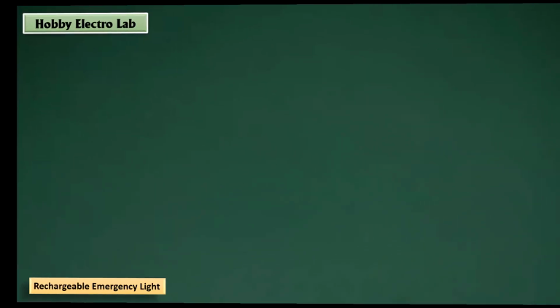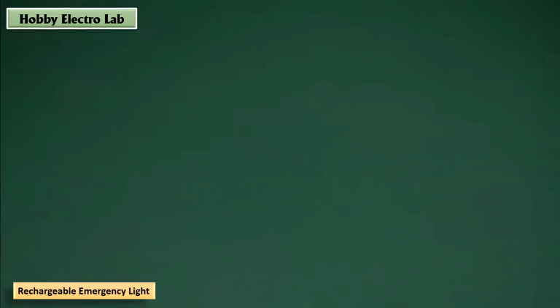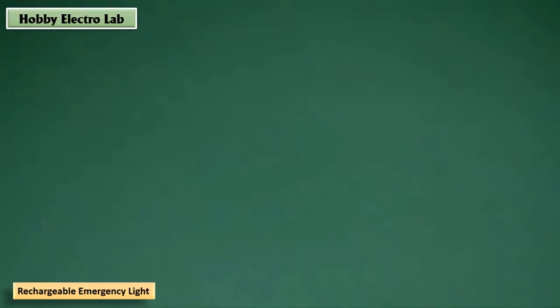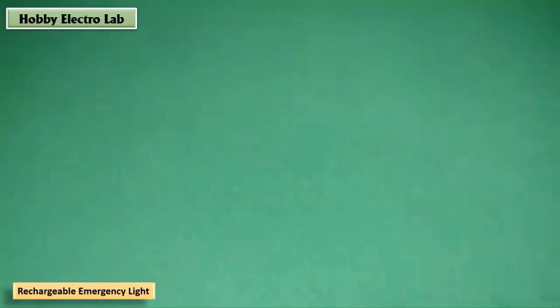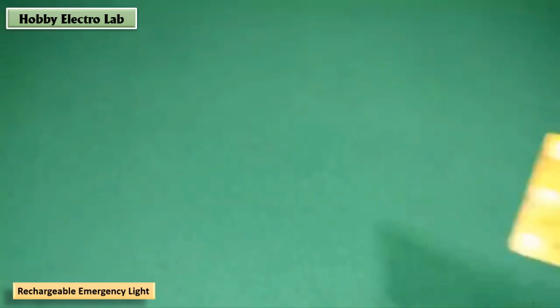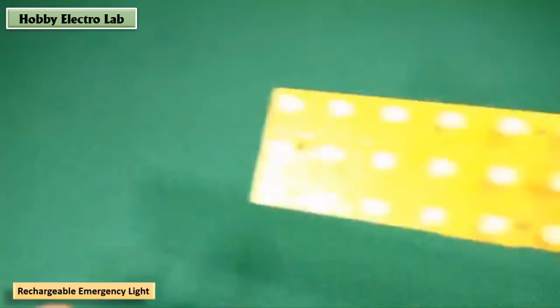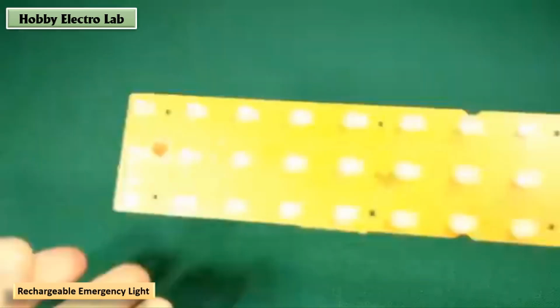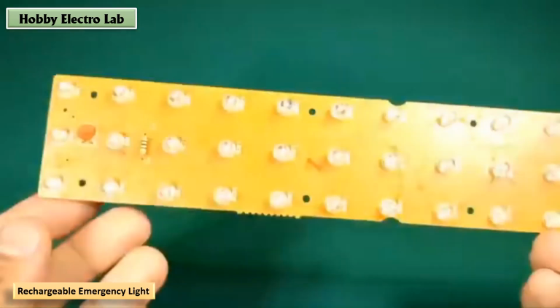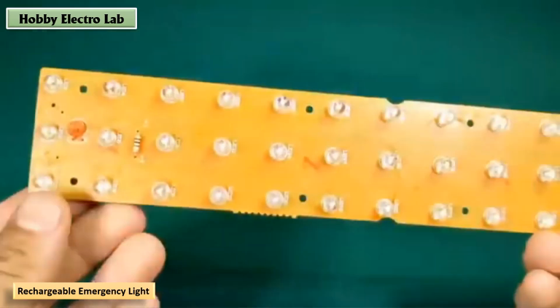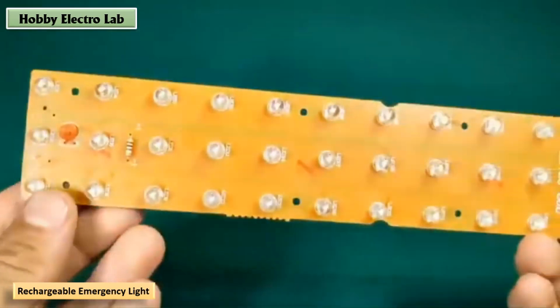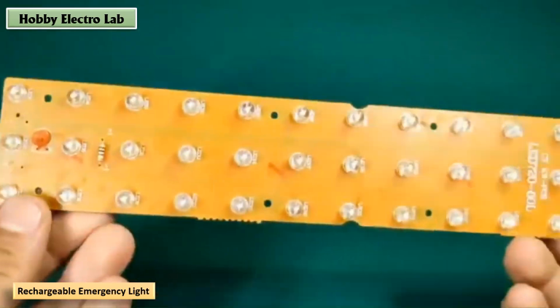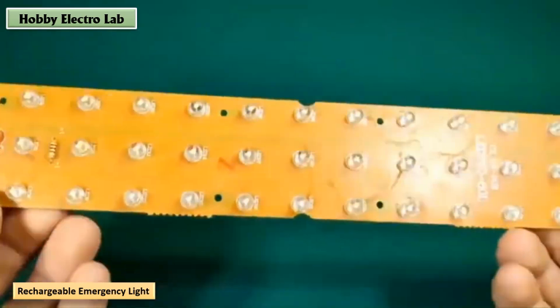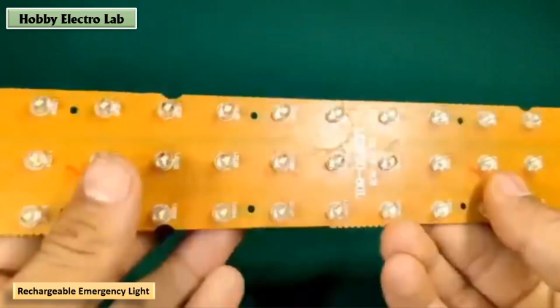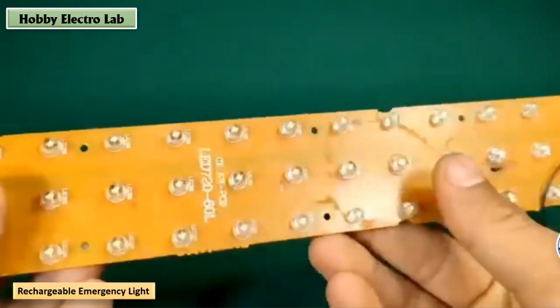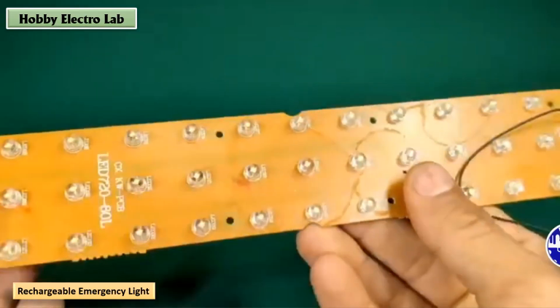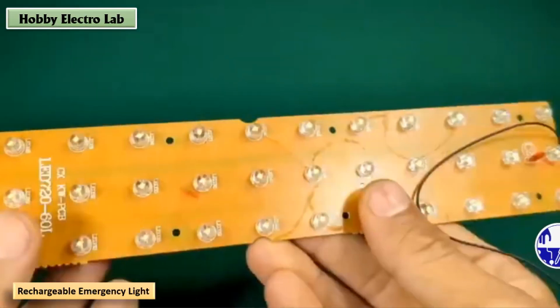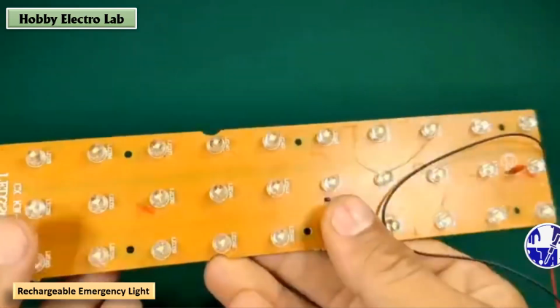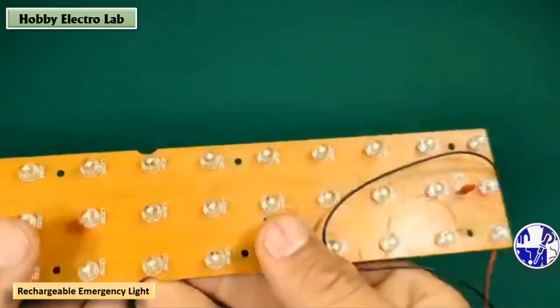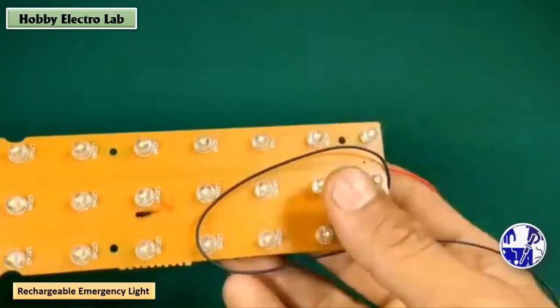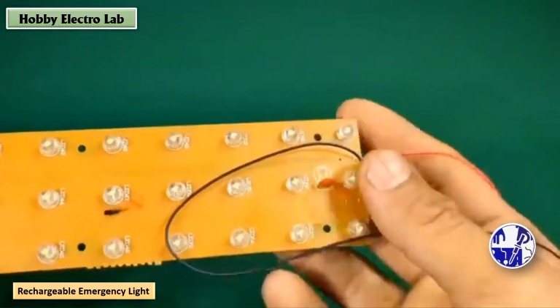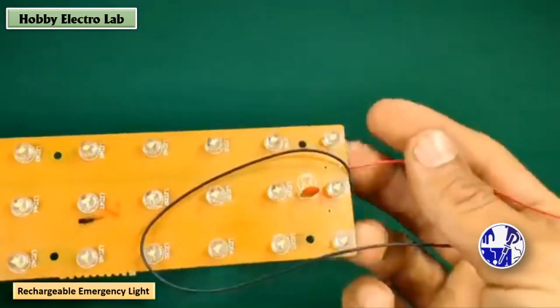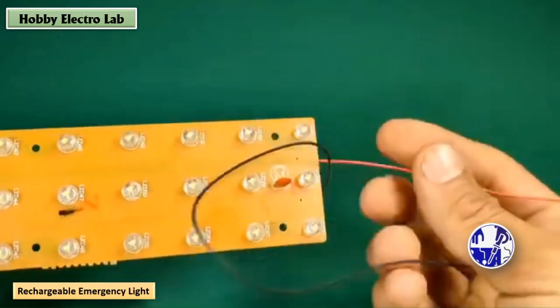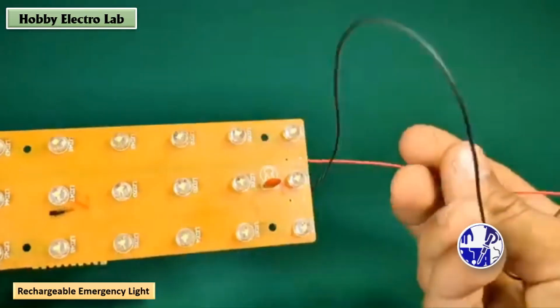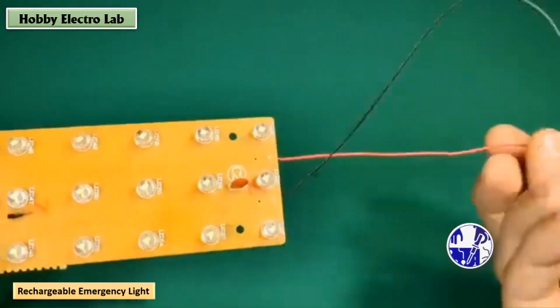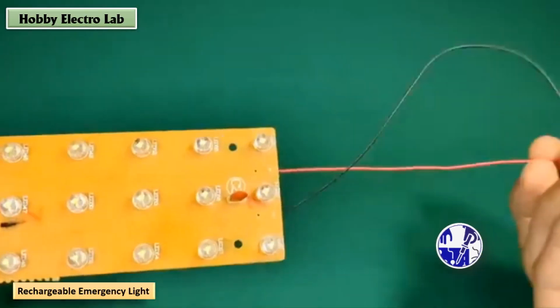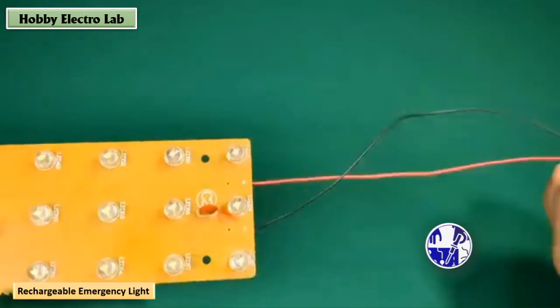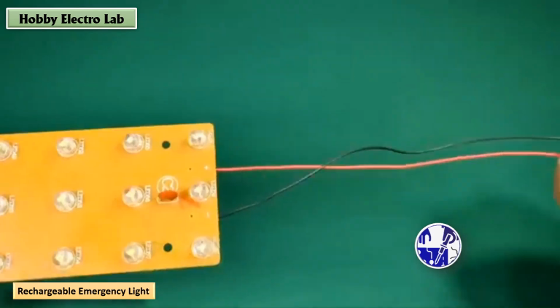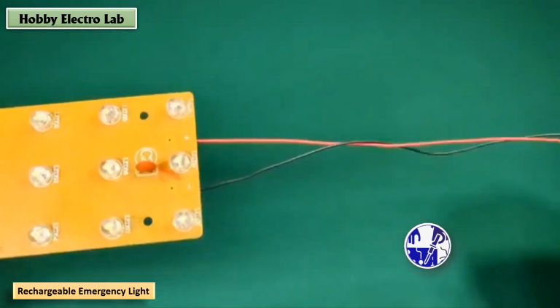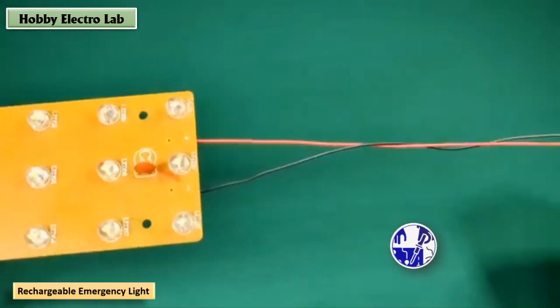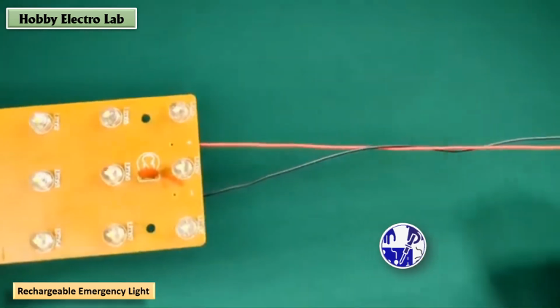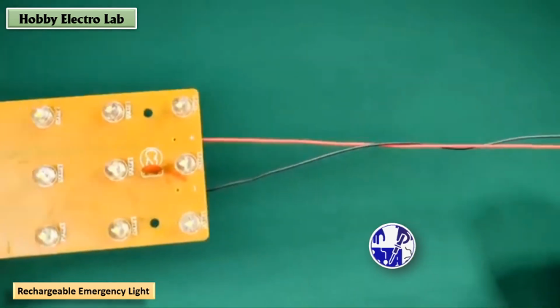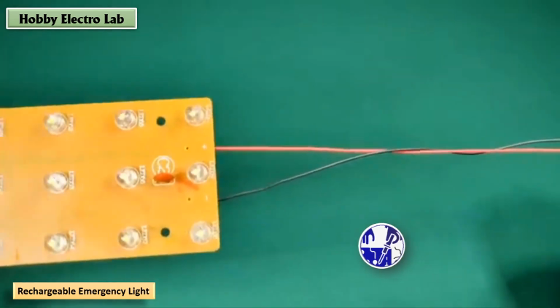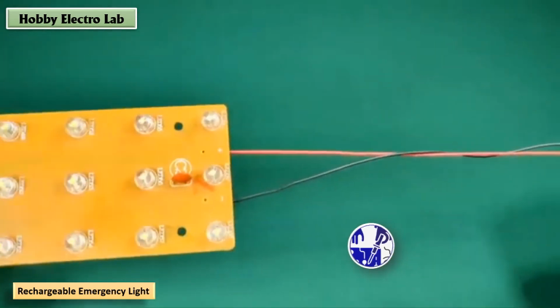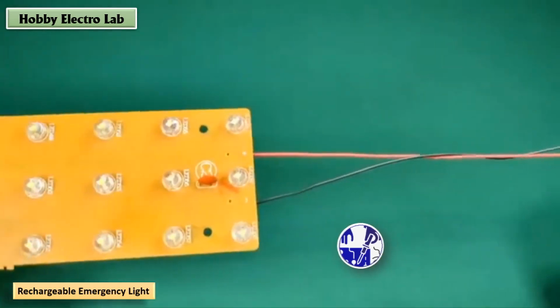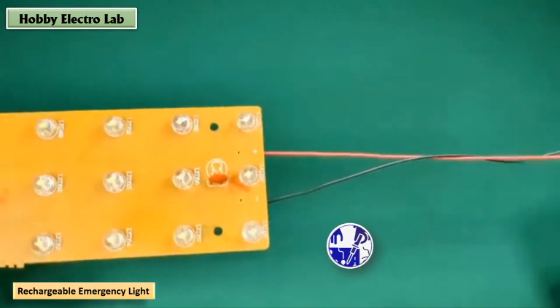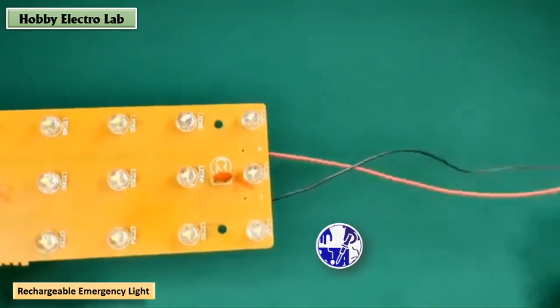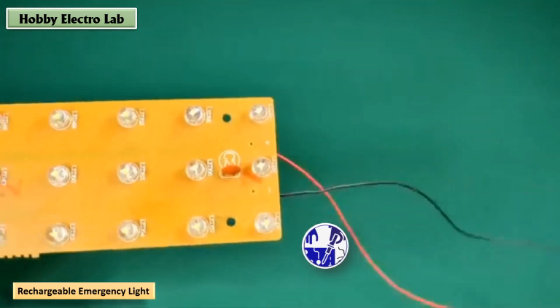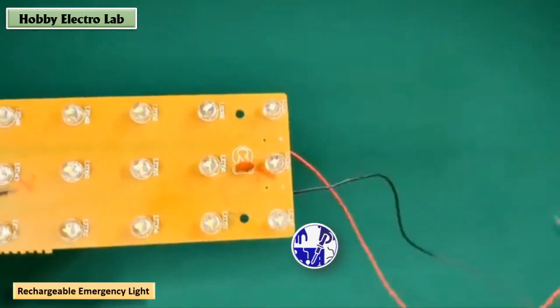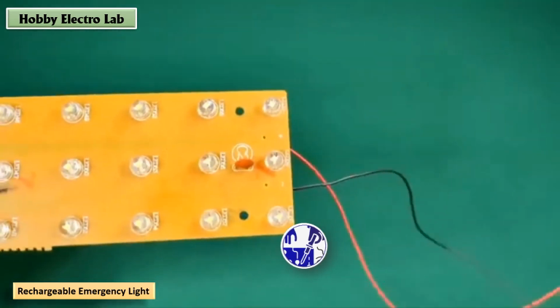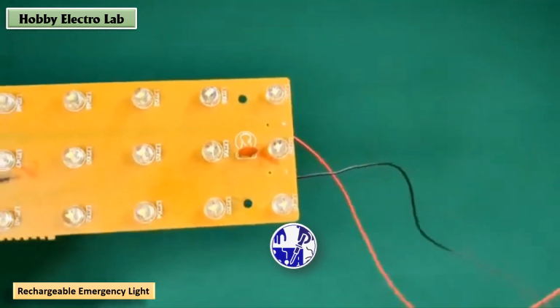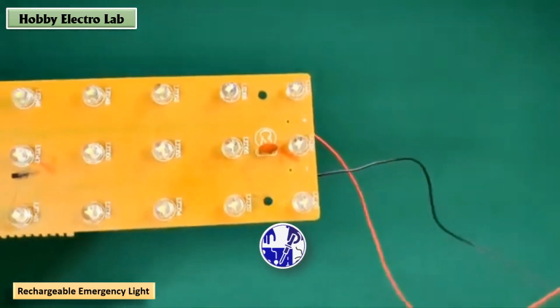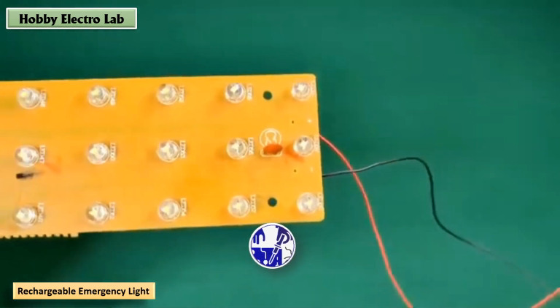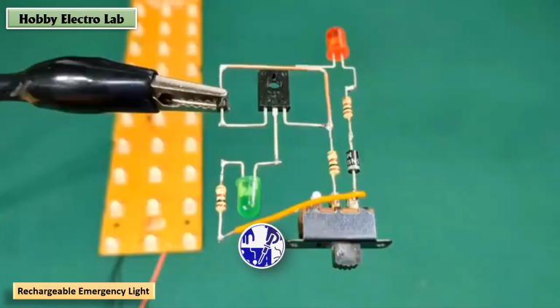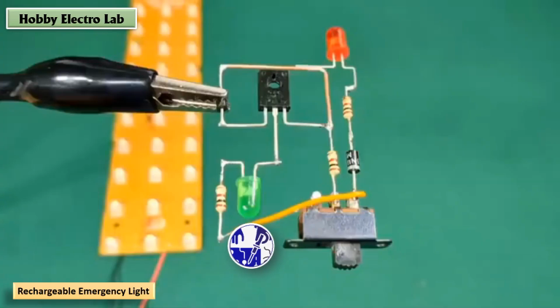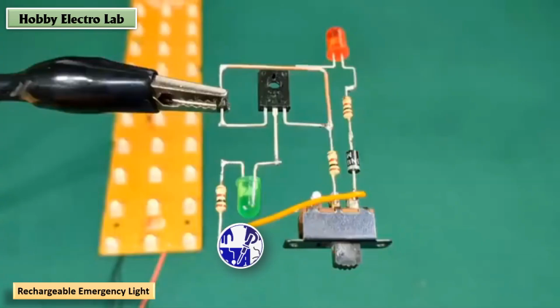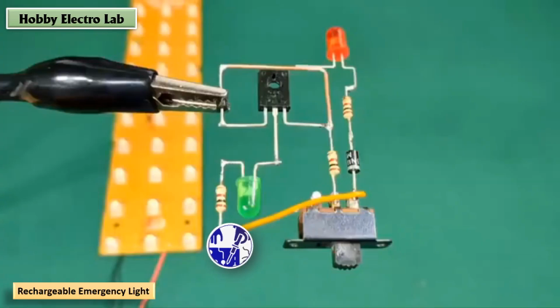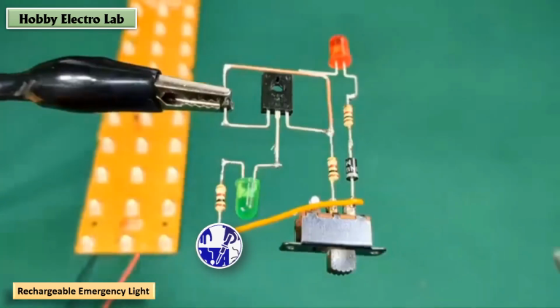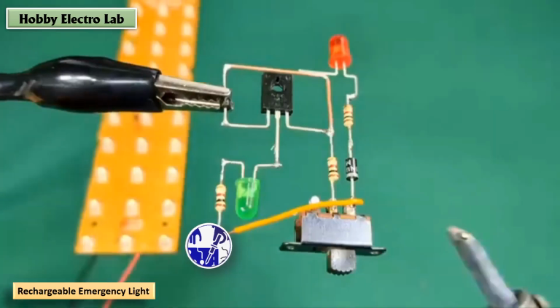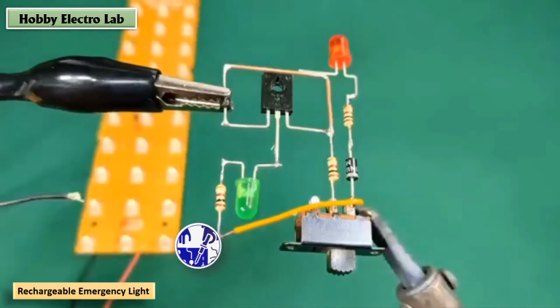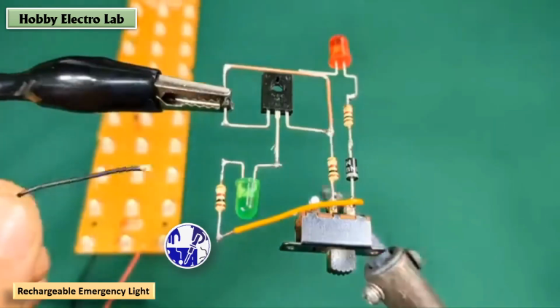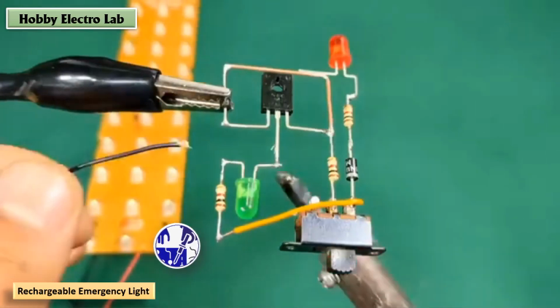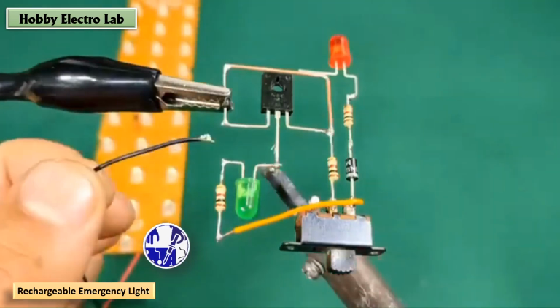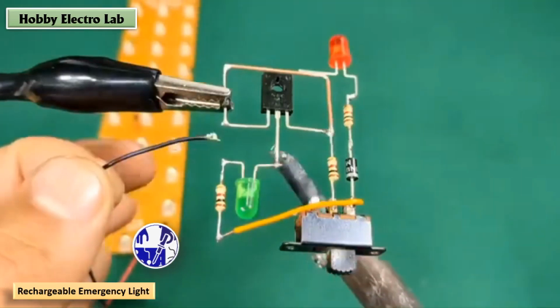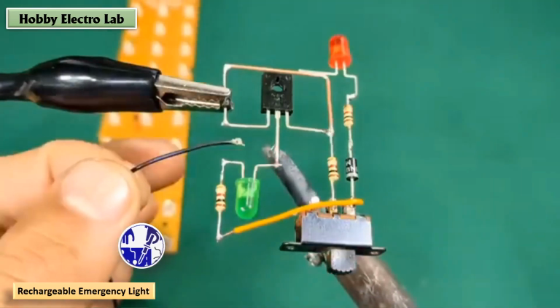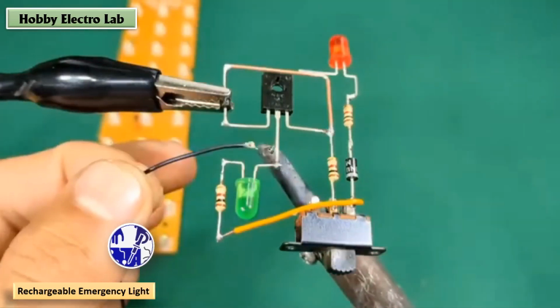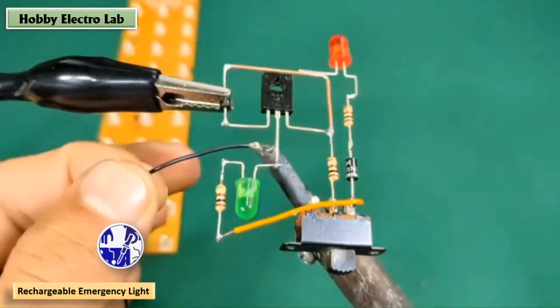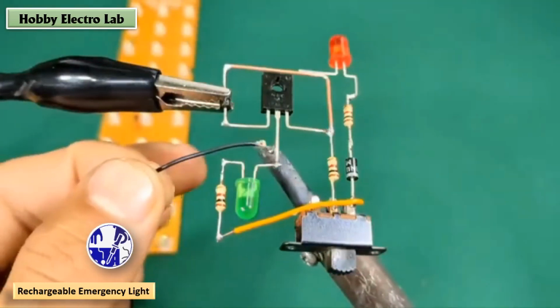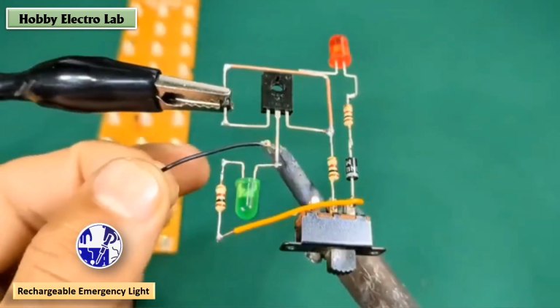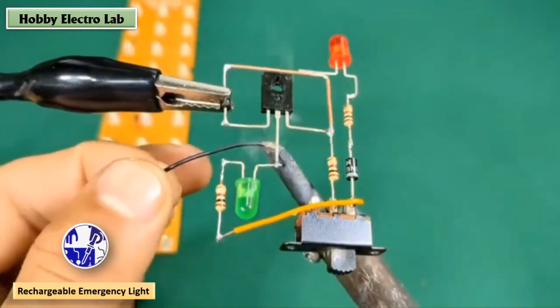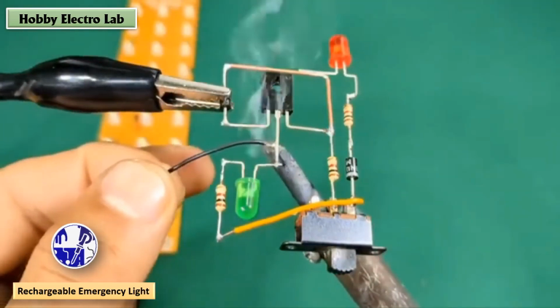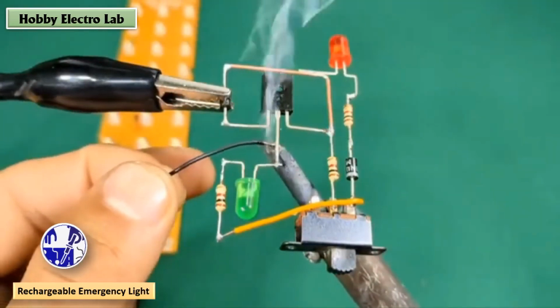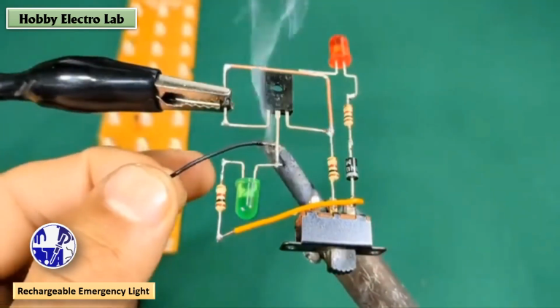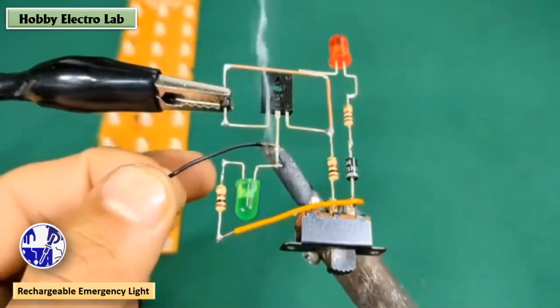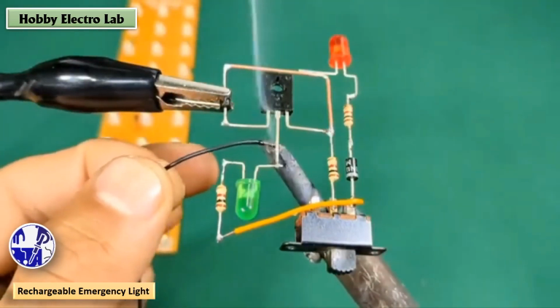After connecting all the components, now make the wiring for the battery, LED strip, and power supply.